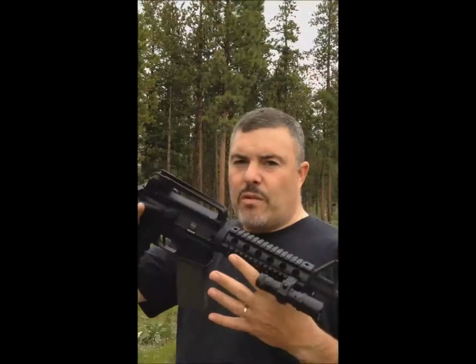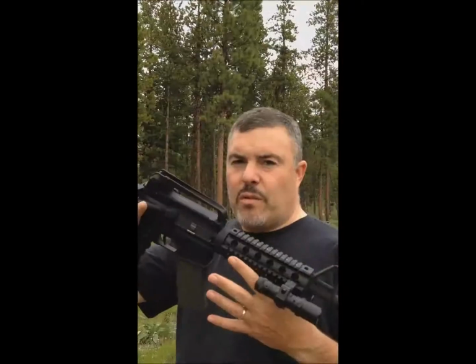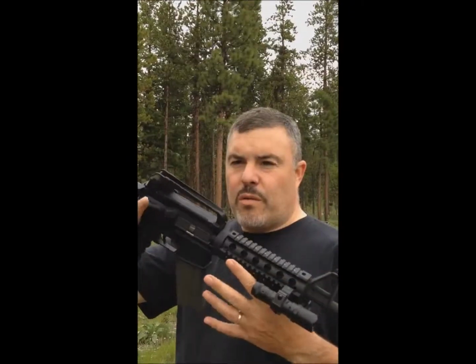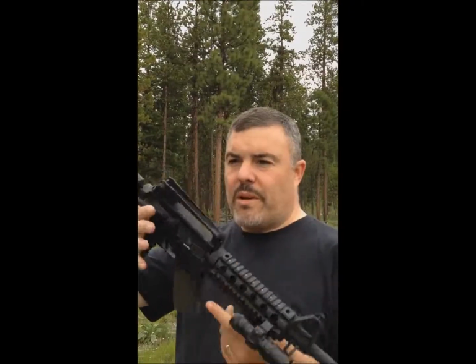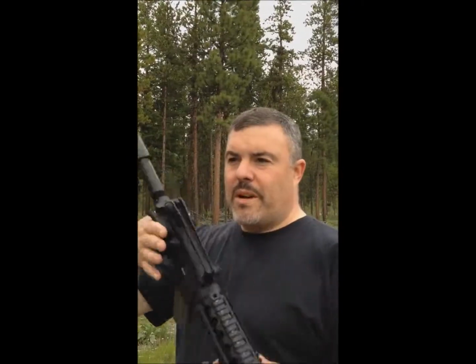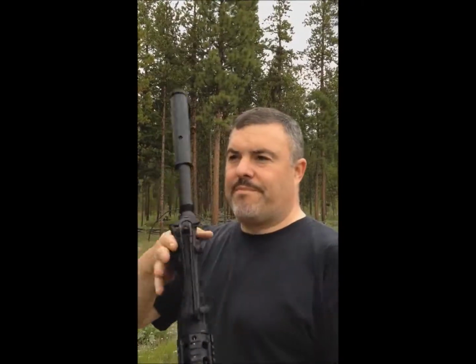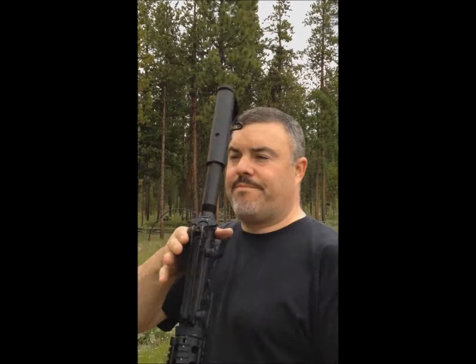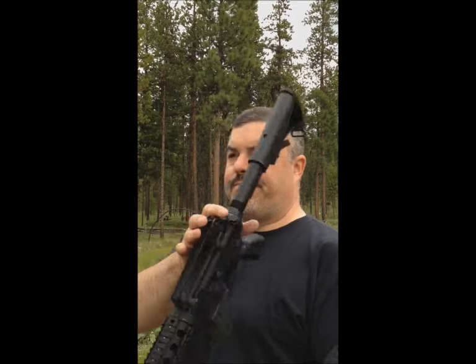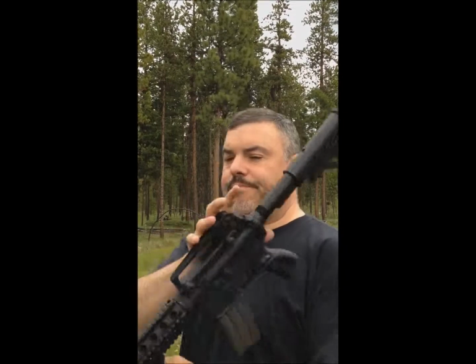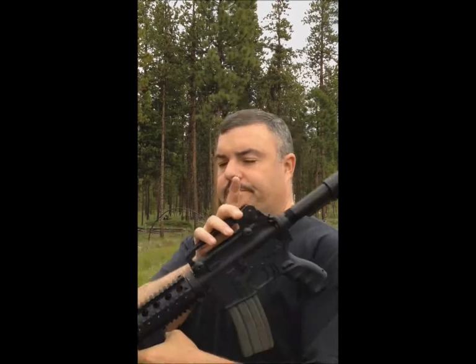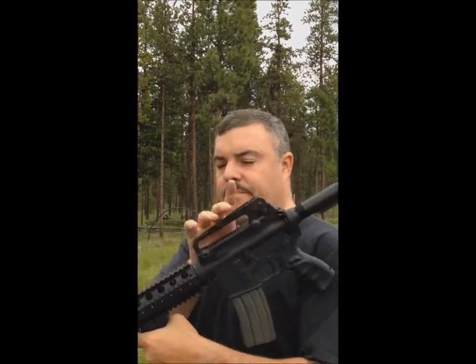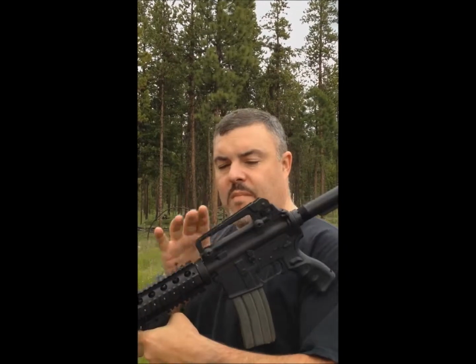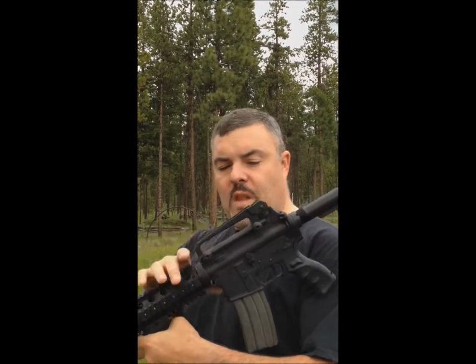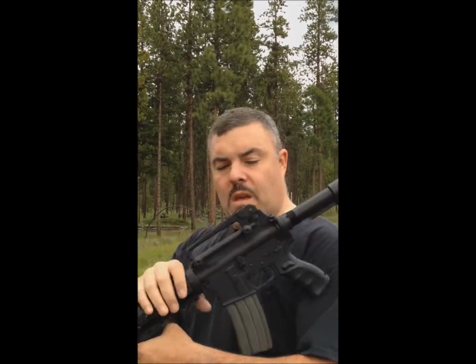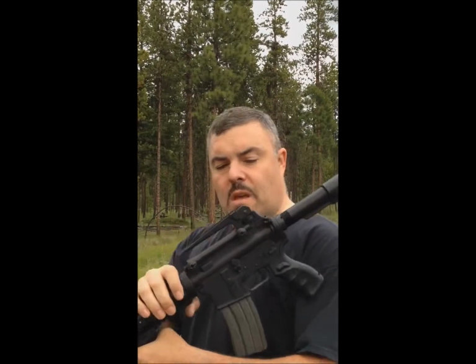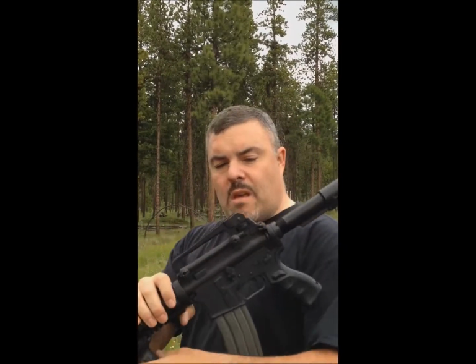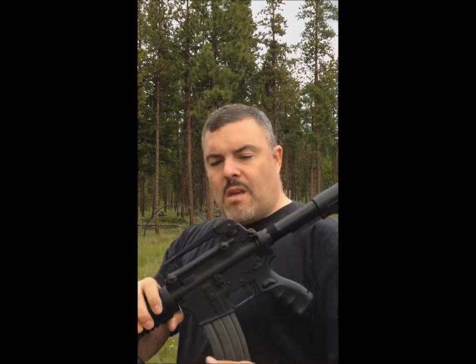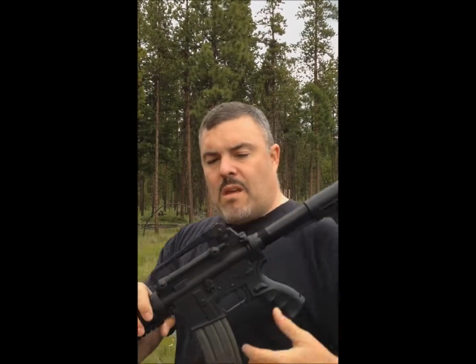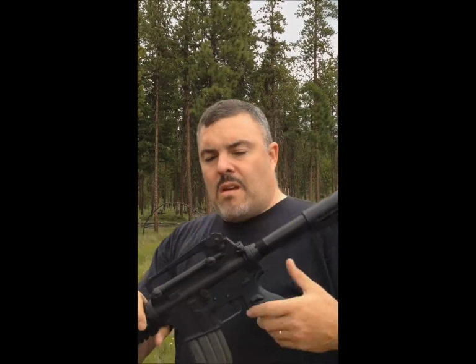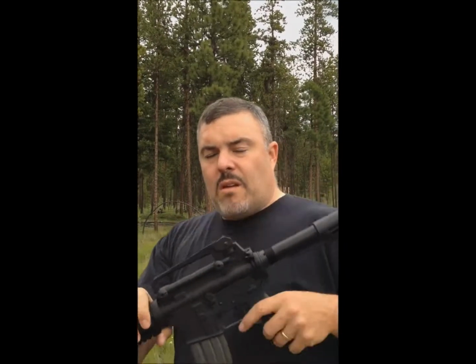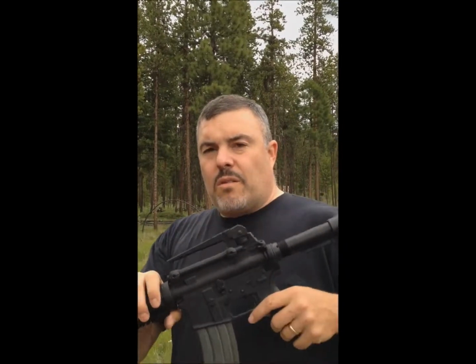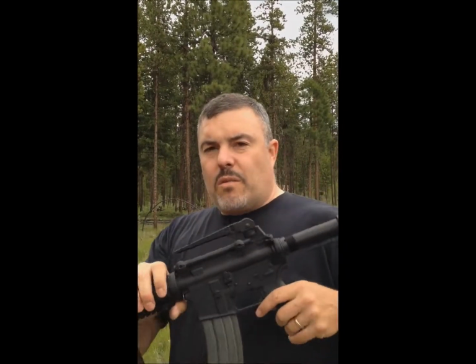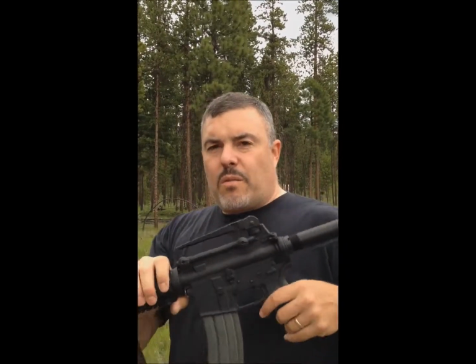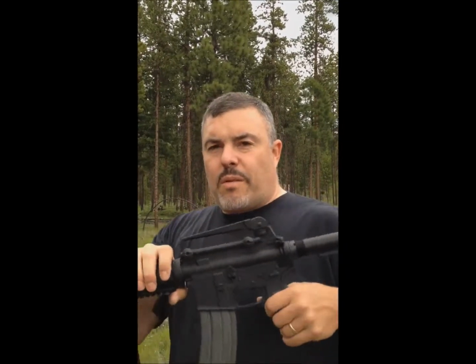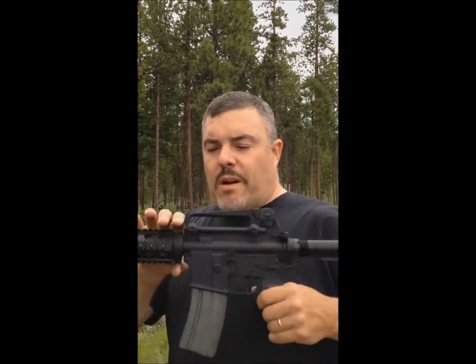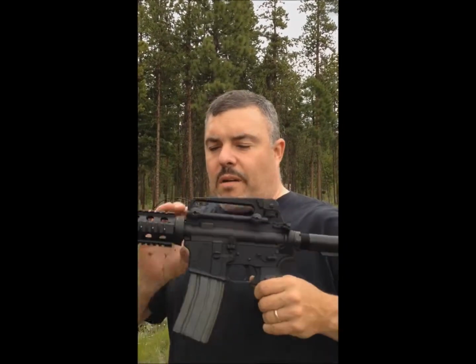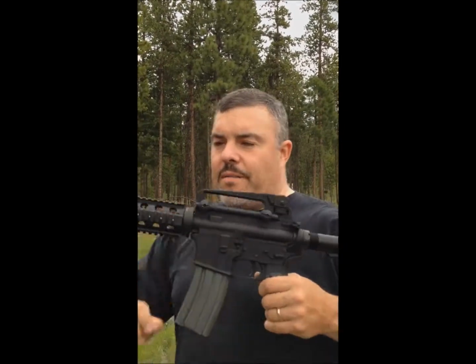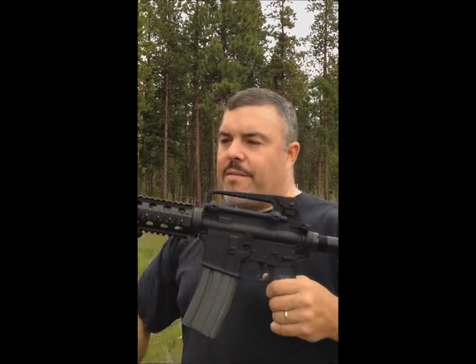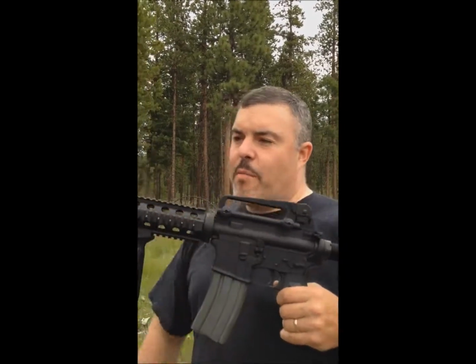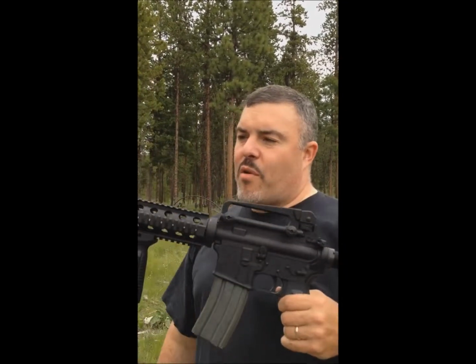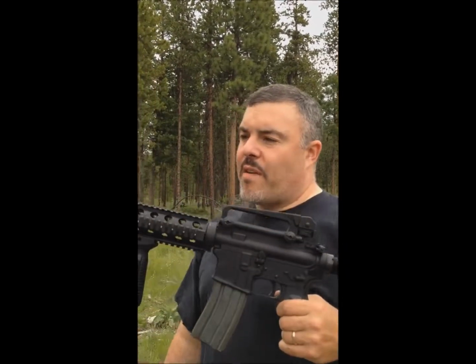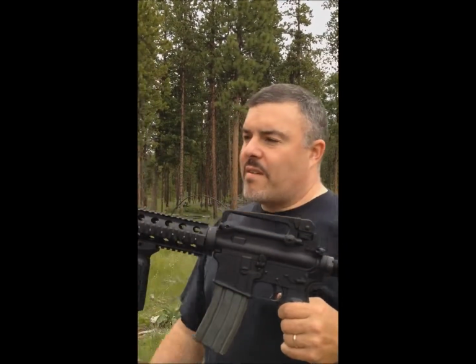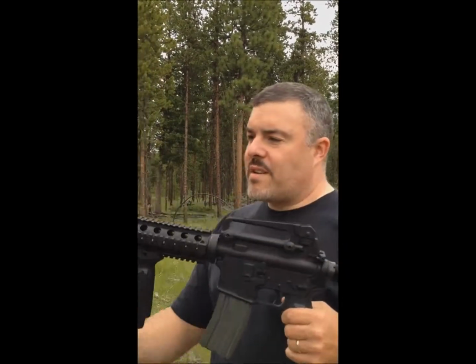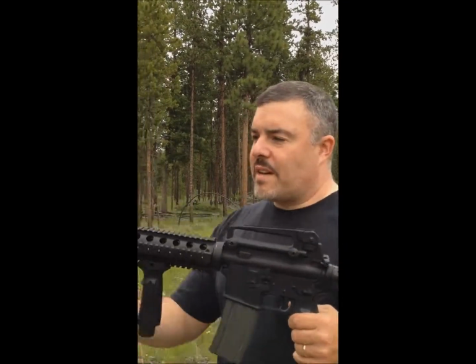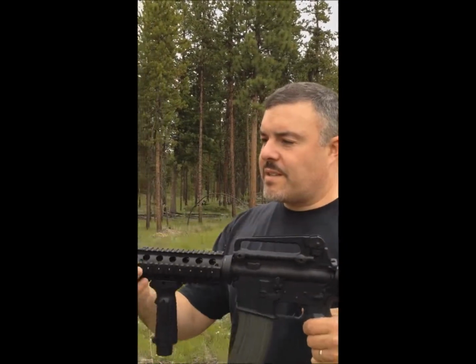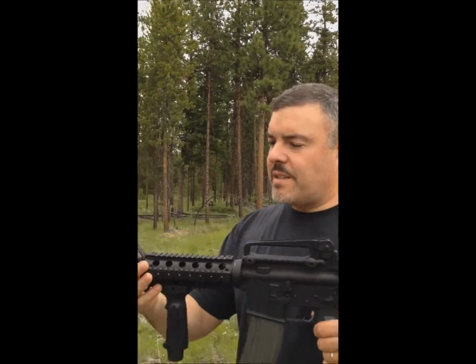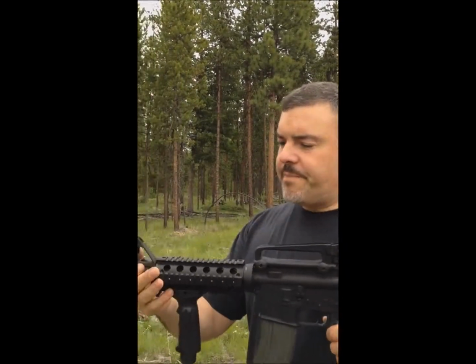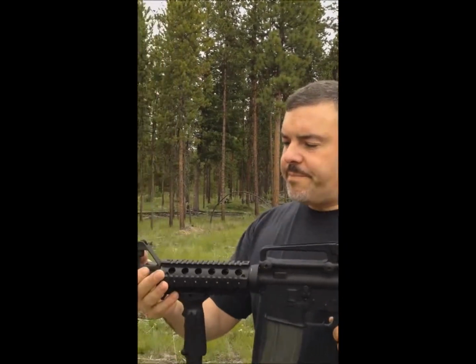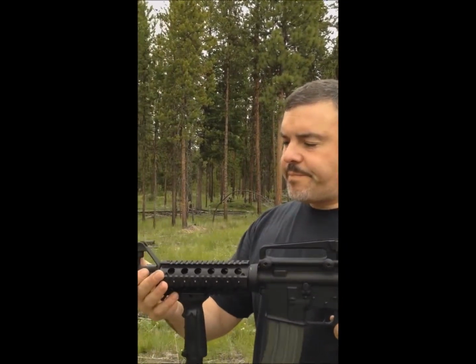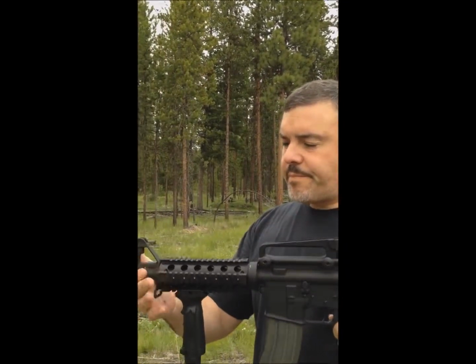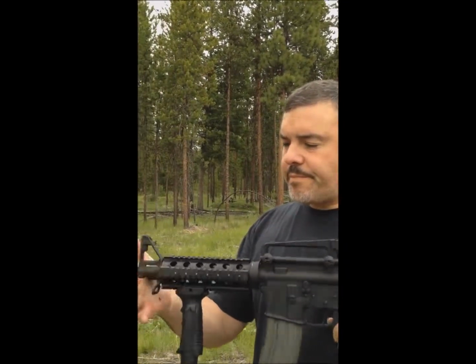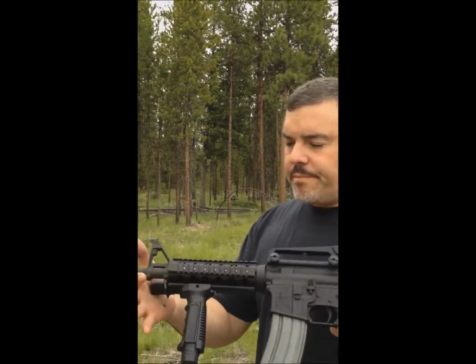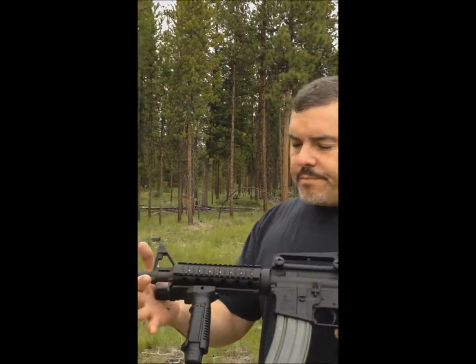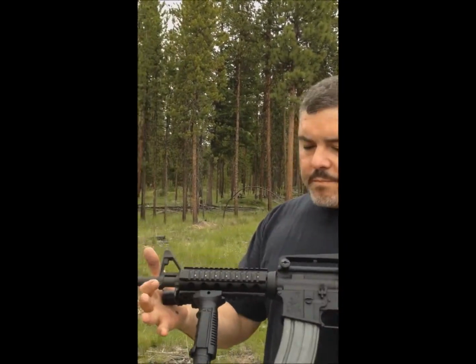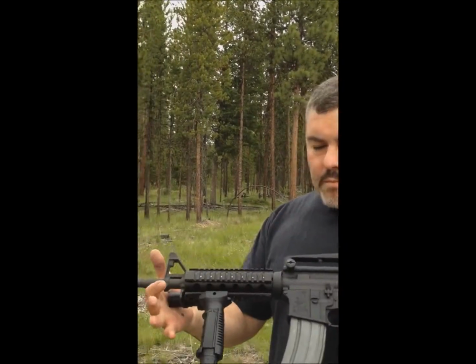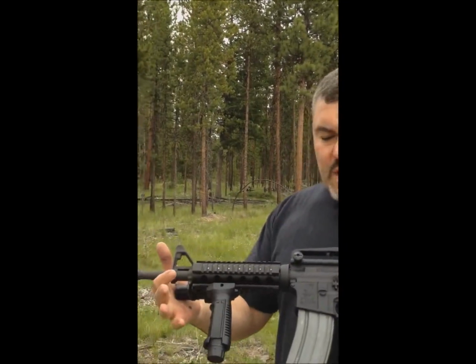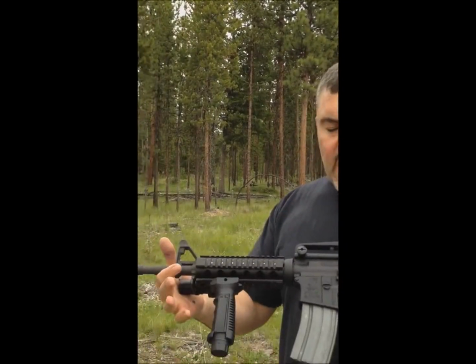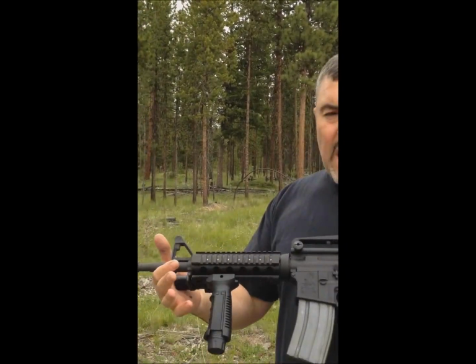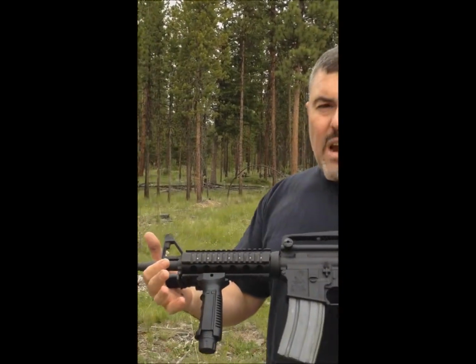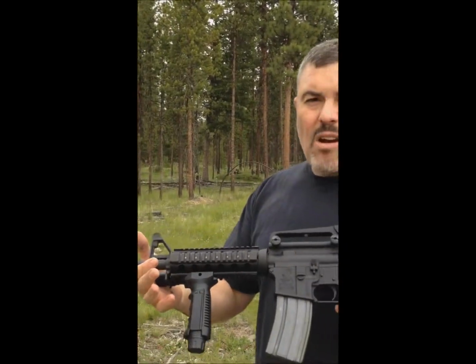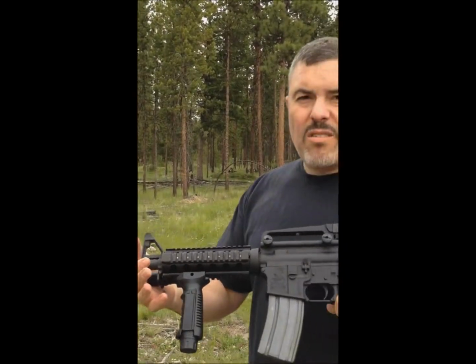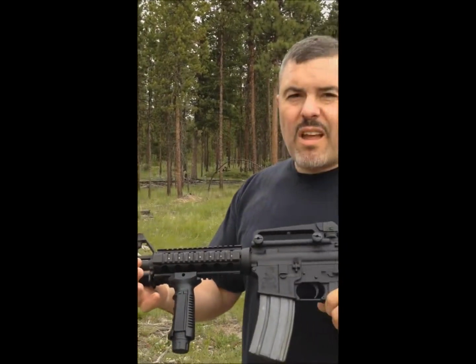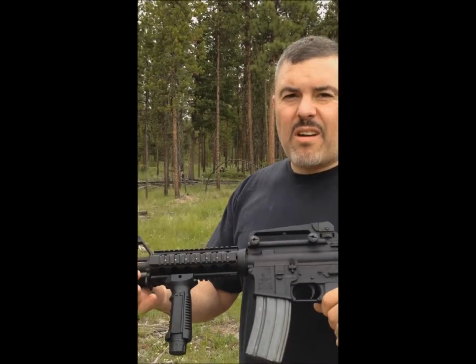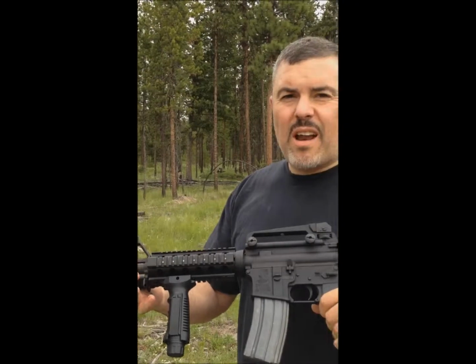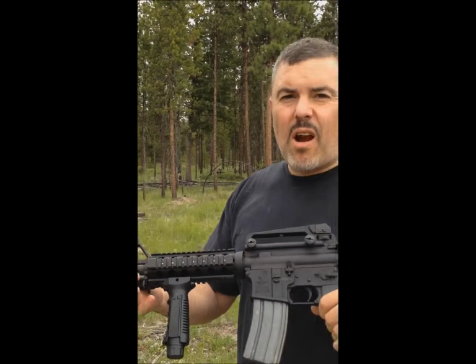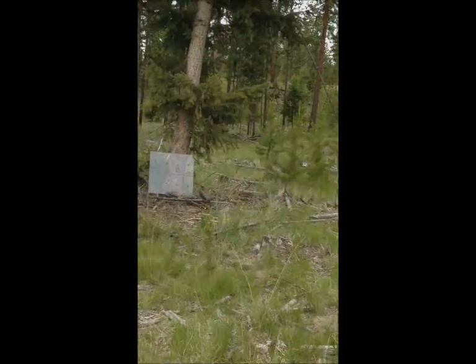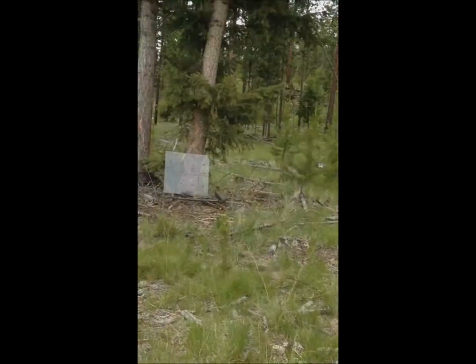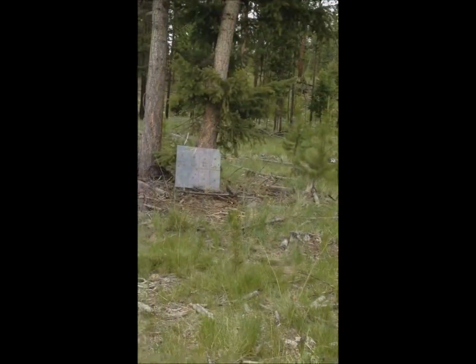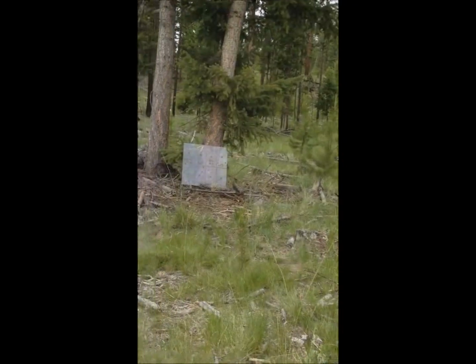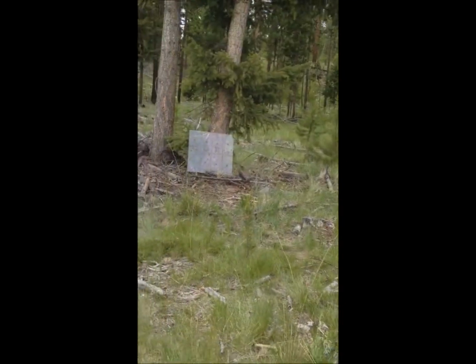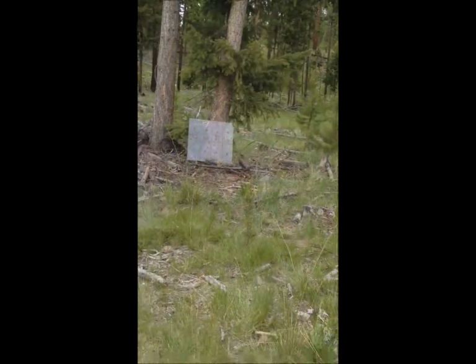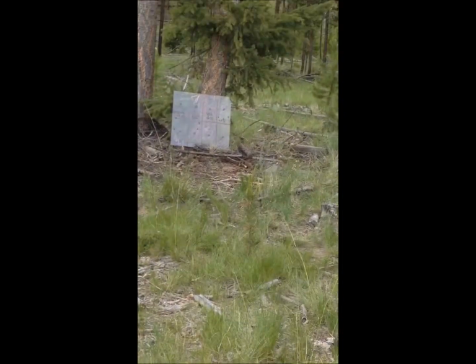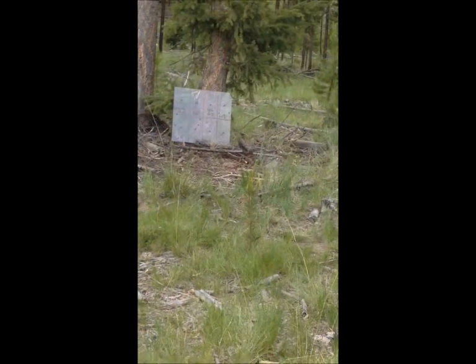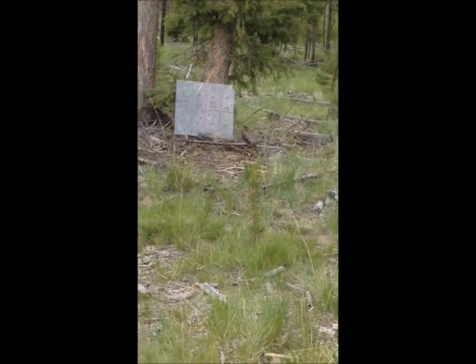.223, or 5.56 AR. Standard AR. There we go.